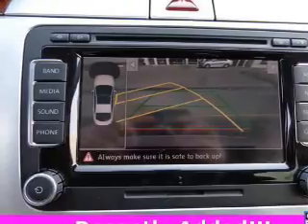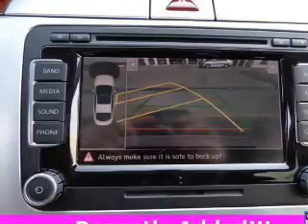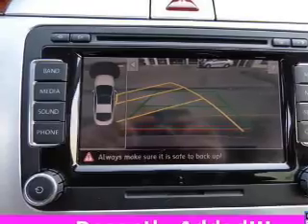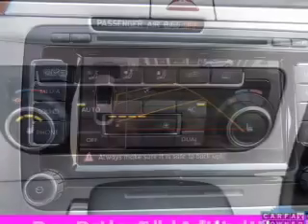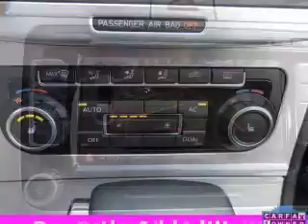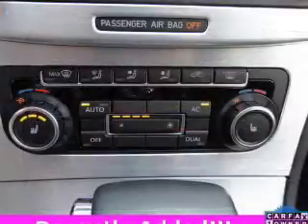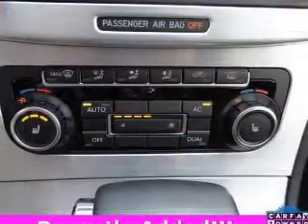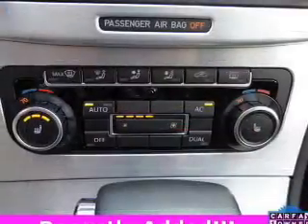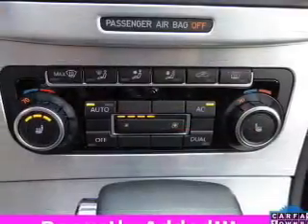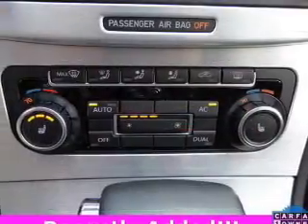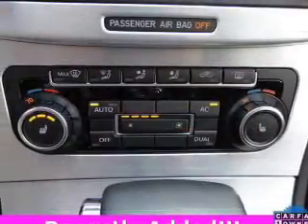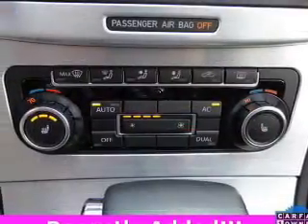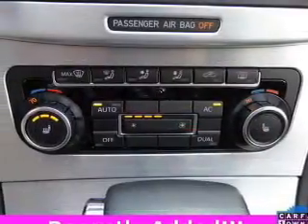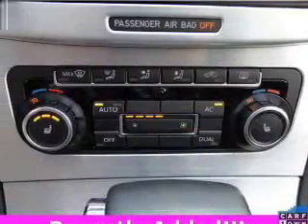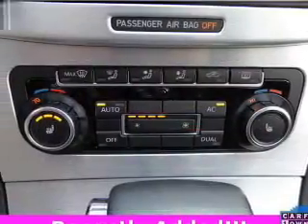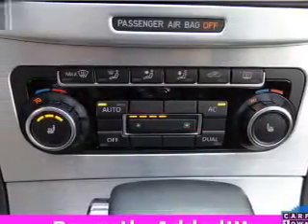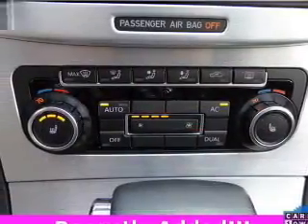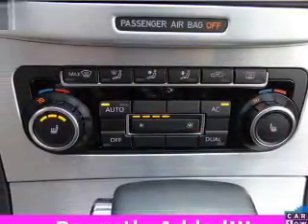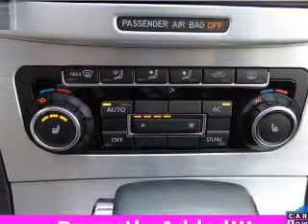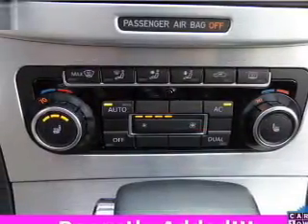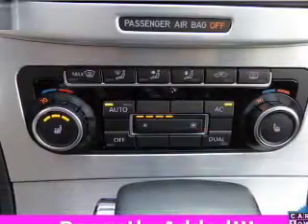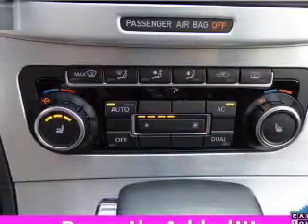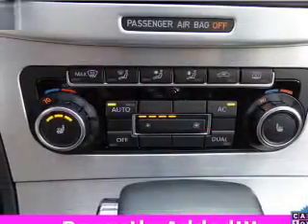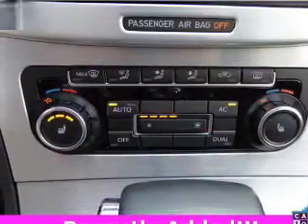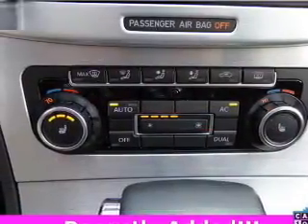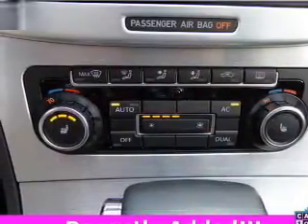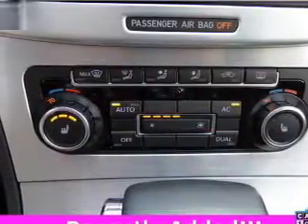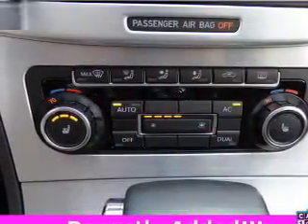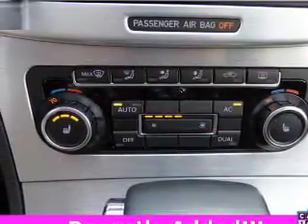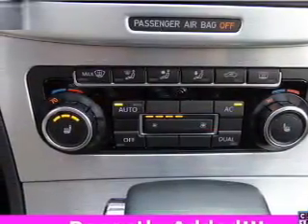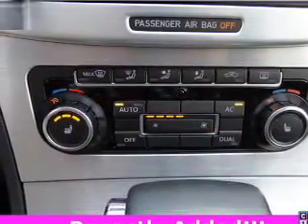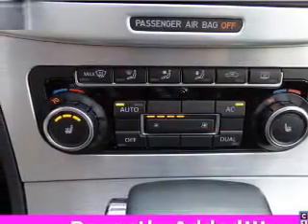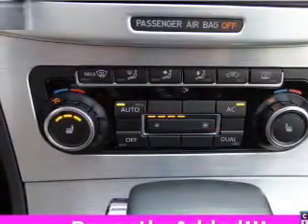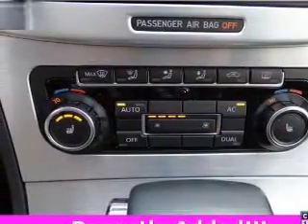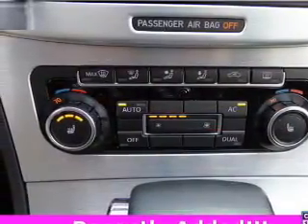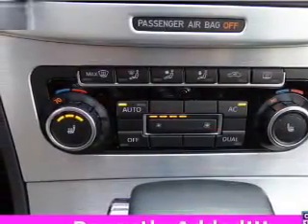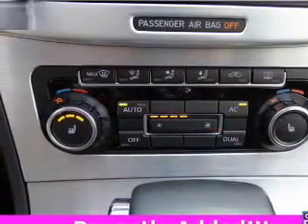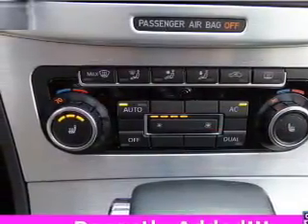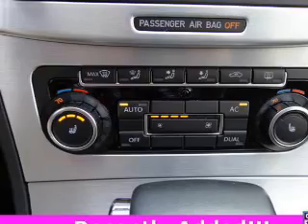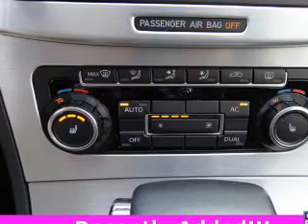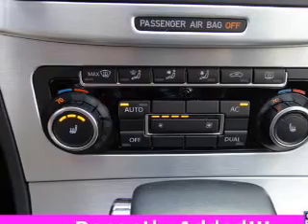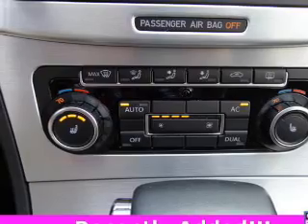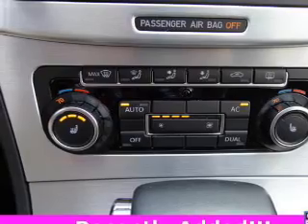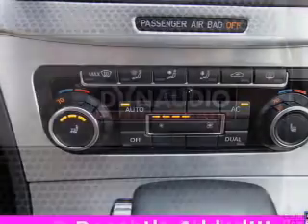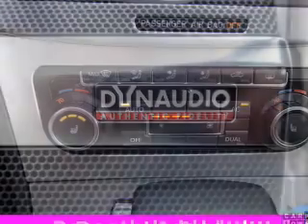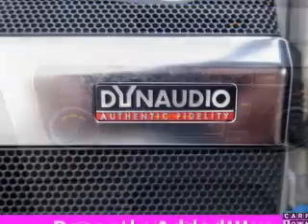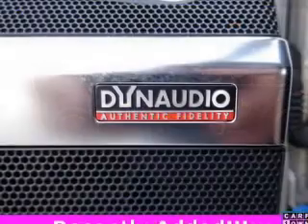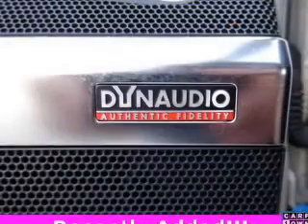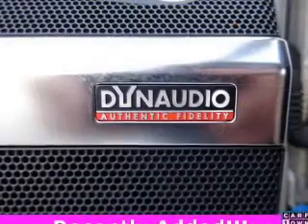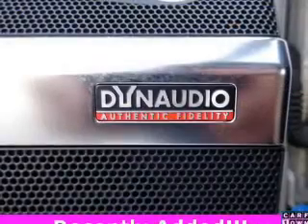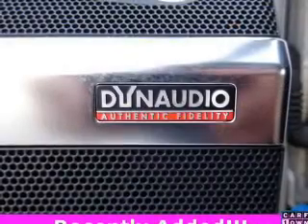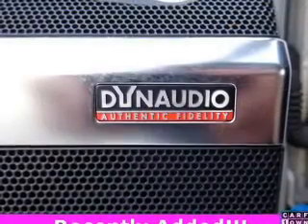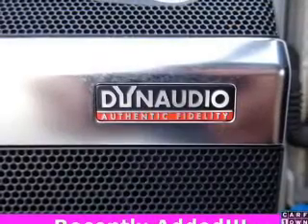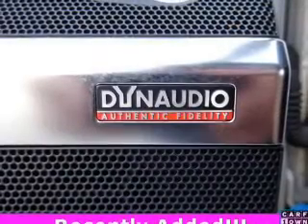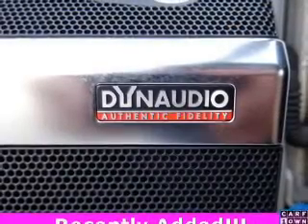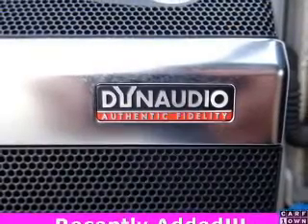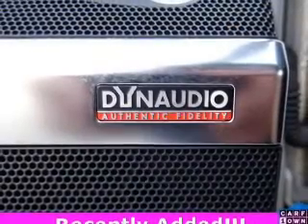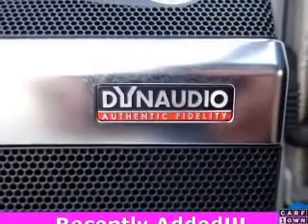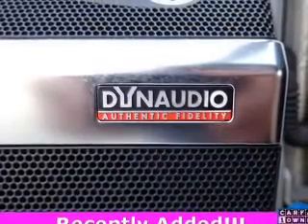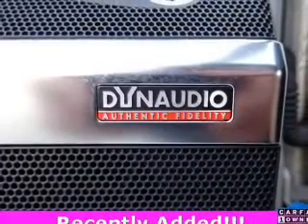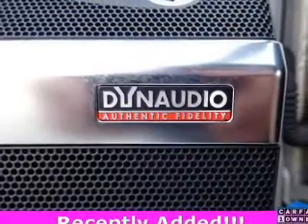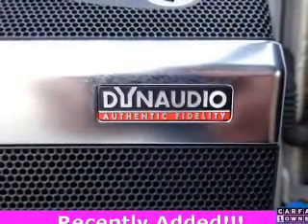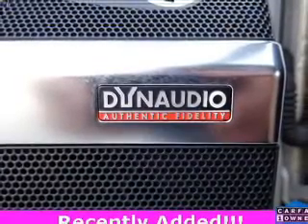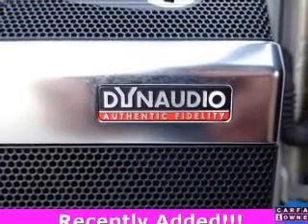Heated seats come for you on cold winter days. Tailor the temperature to your preference and your passengers. Call today to schedule a test drive.